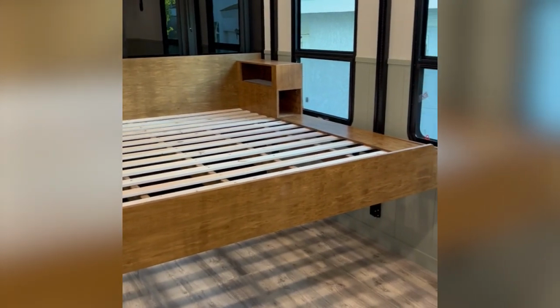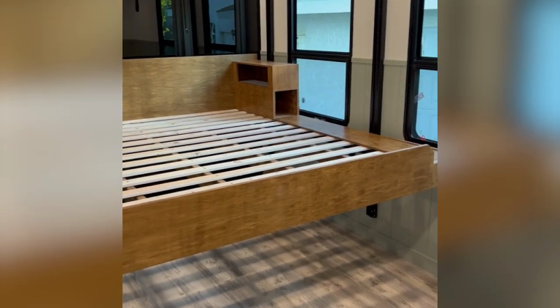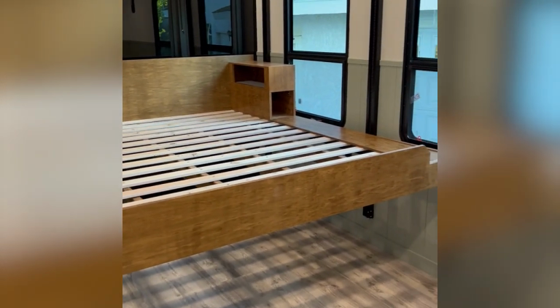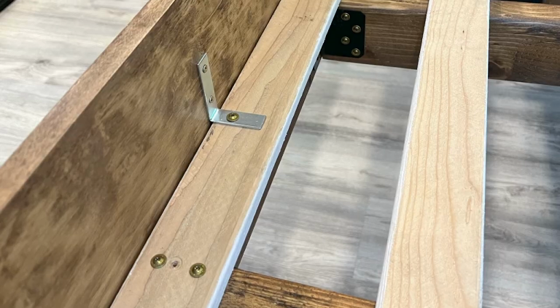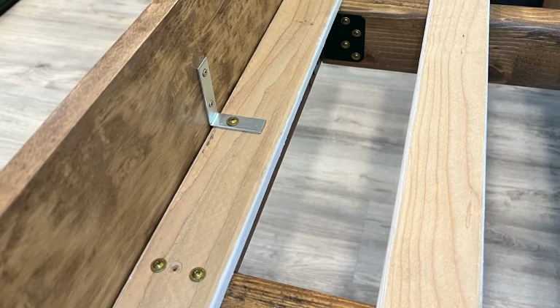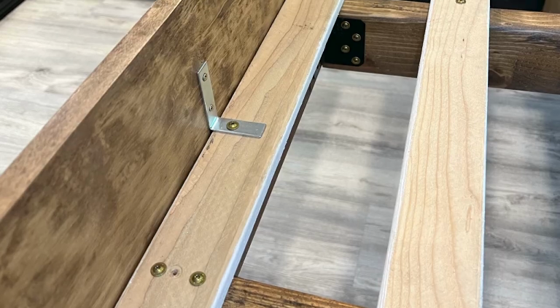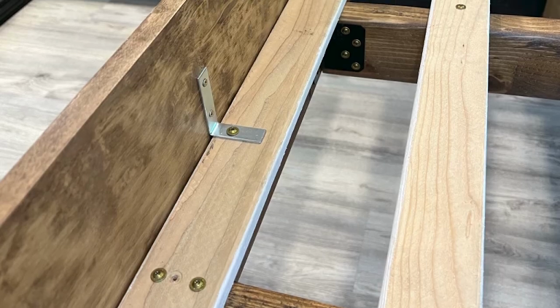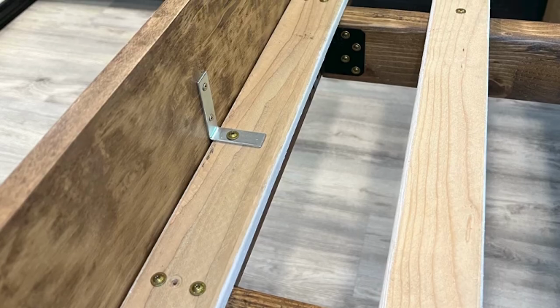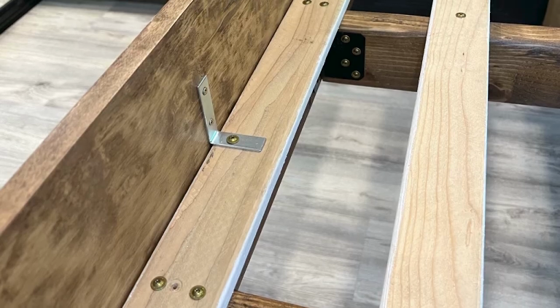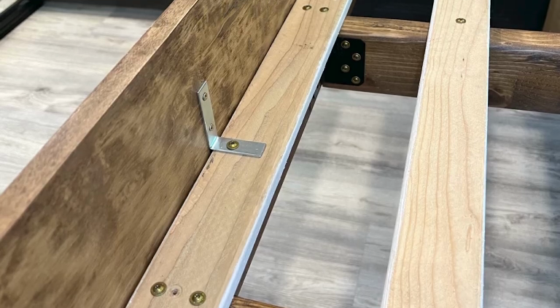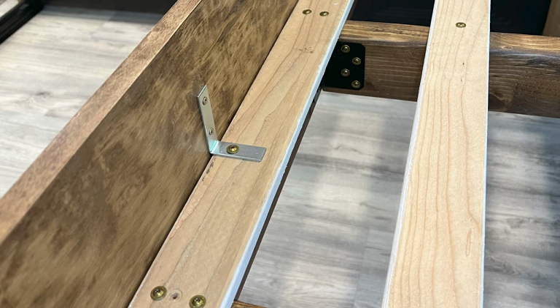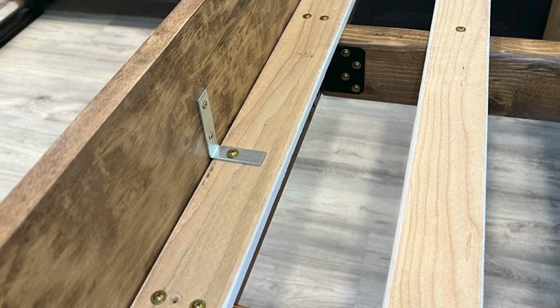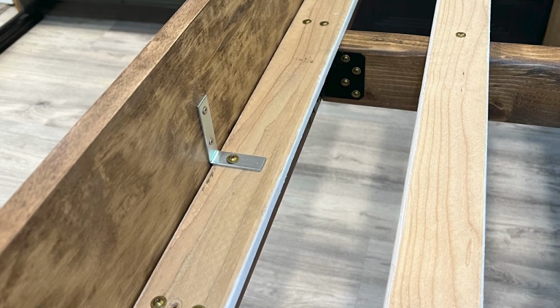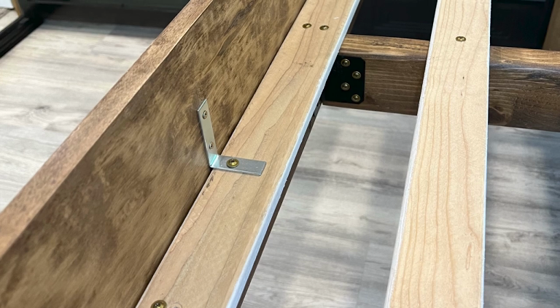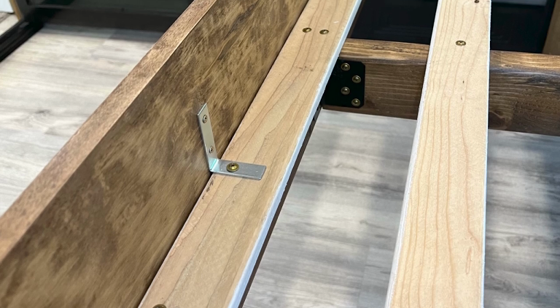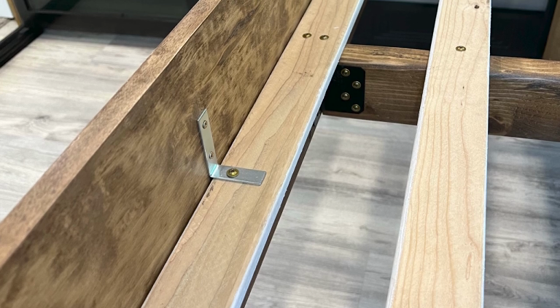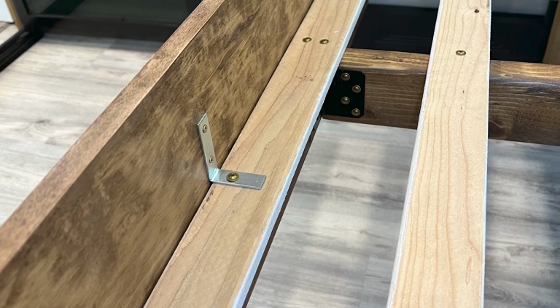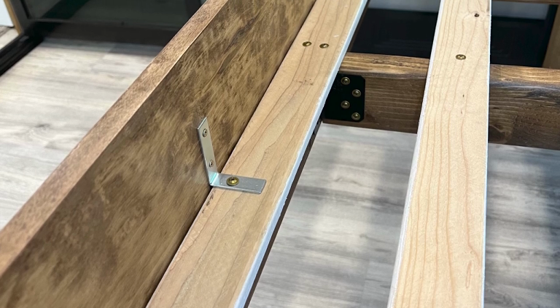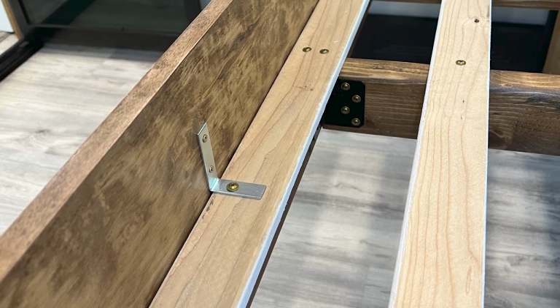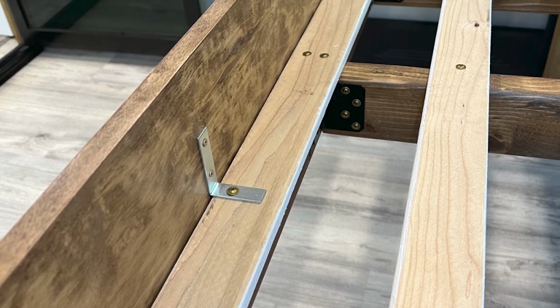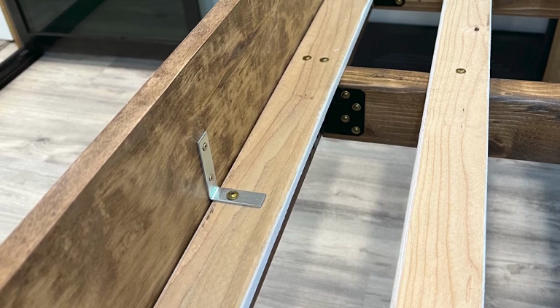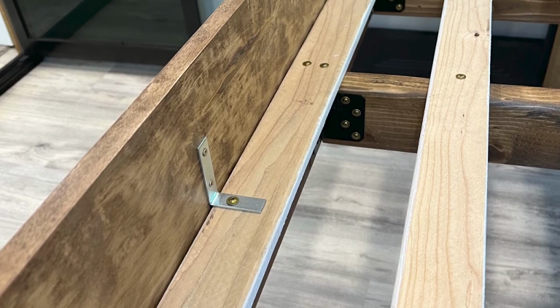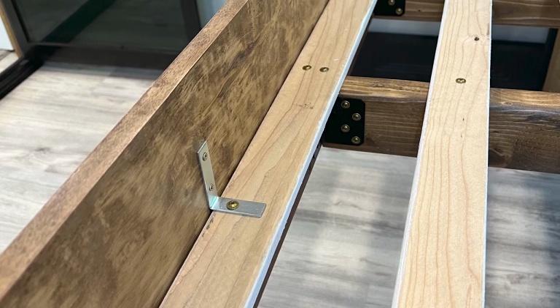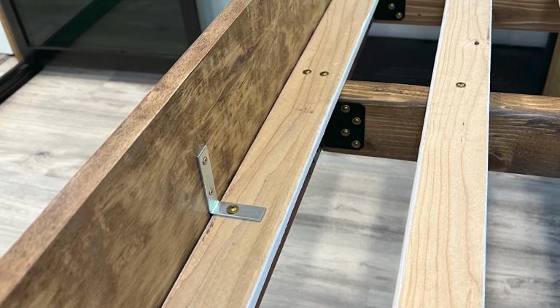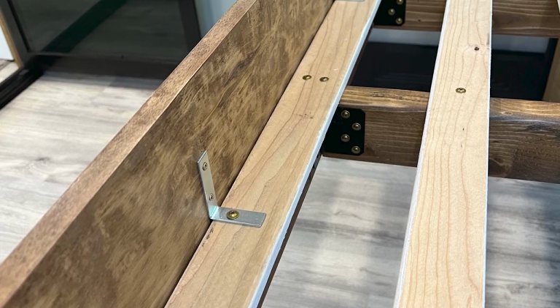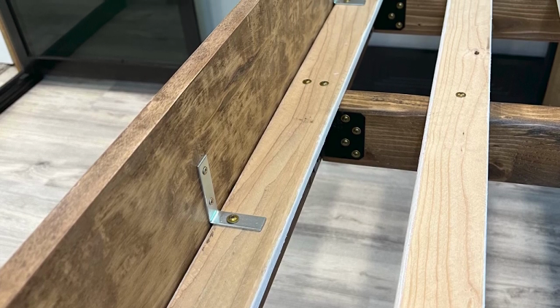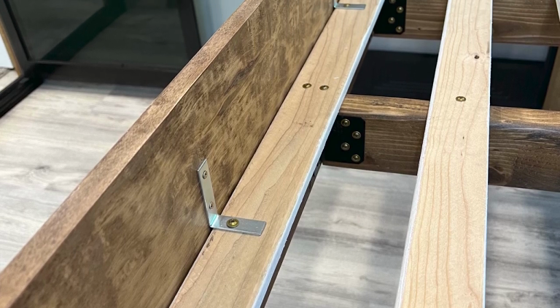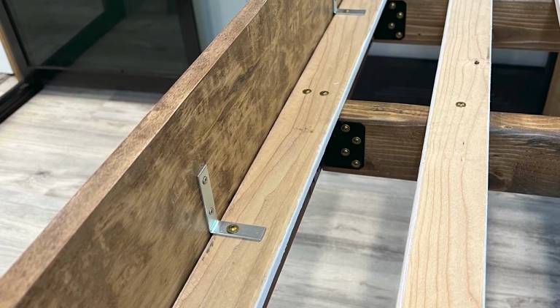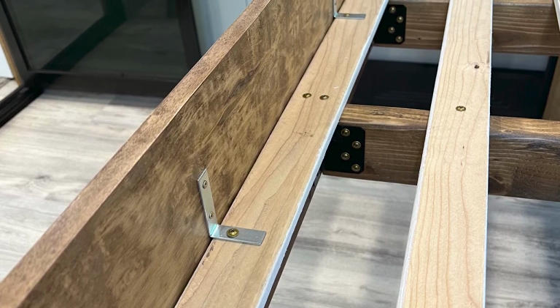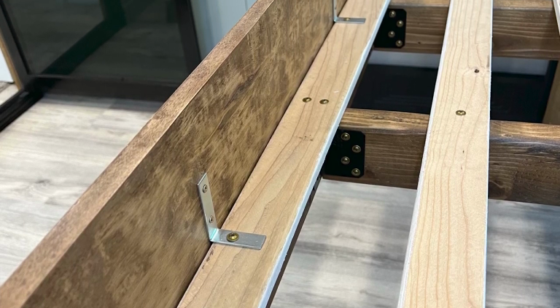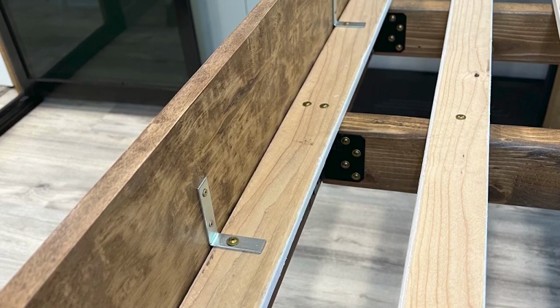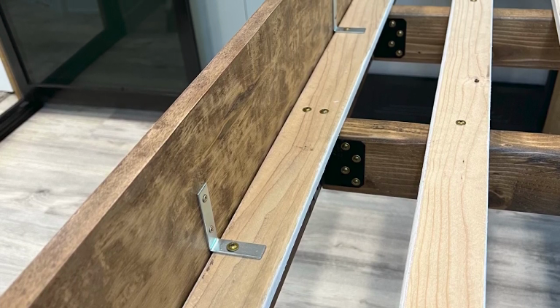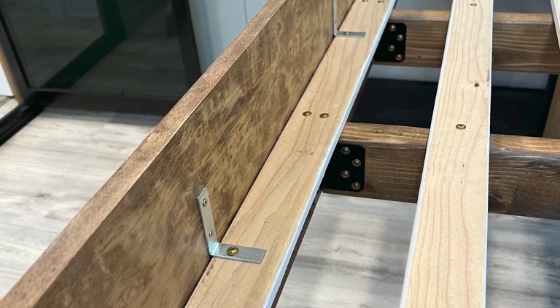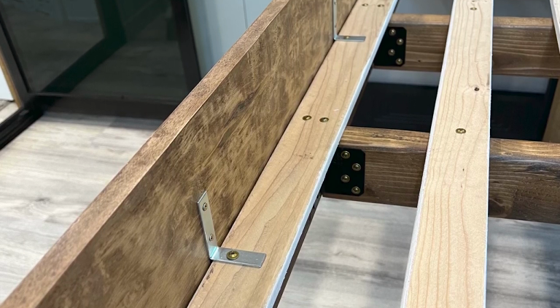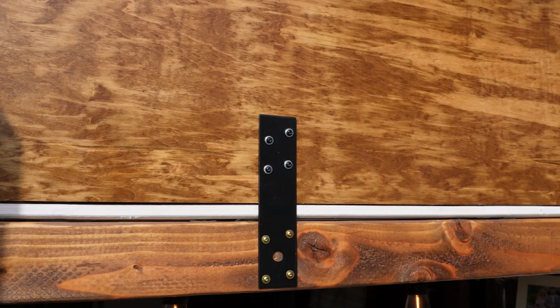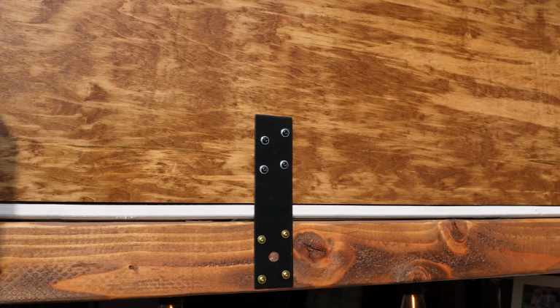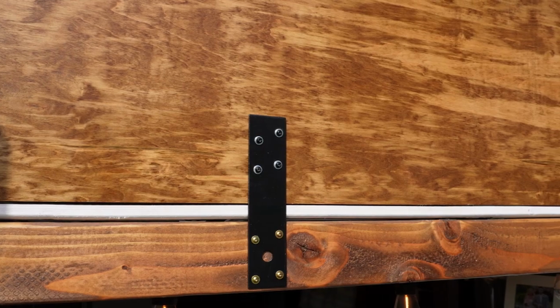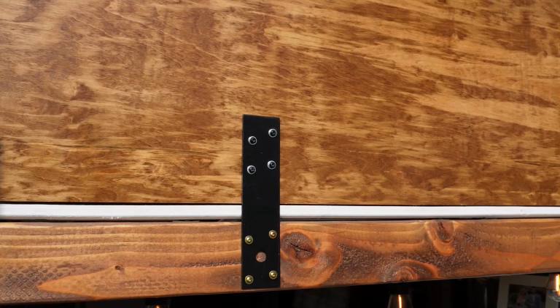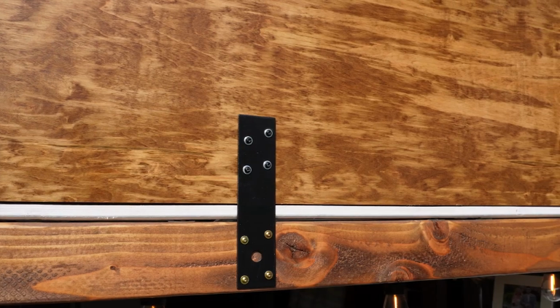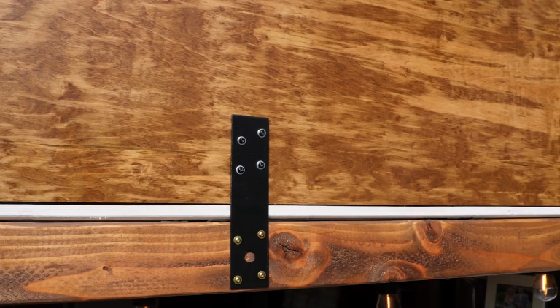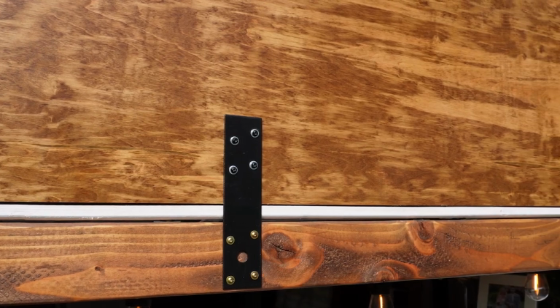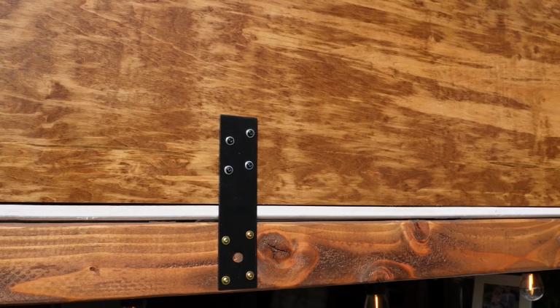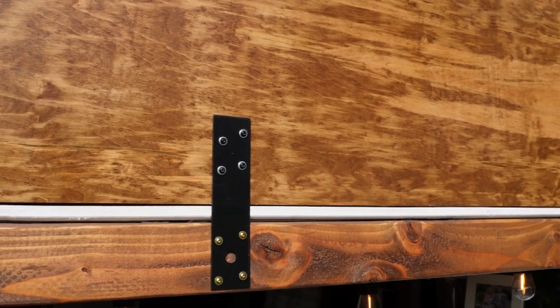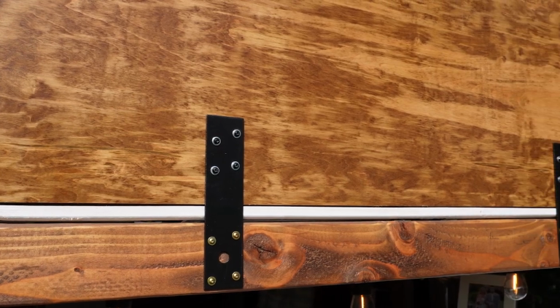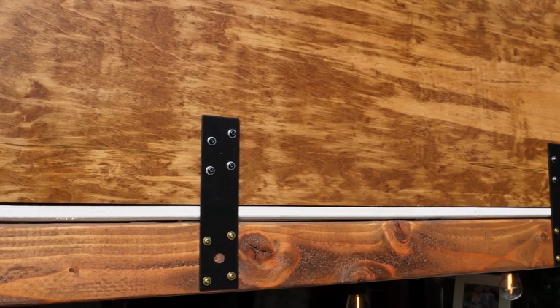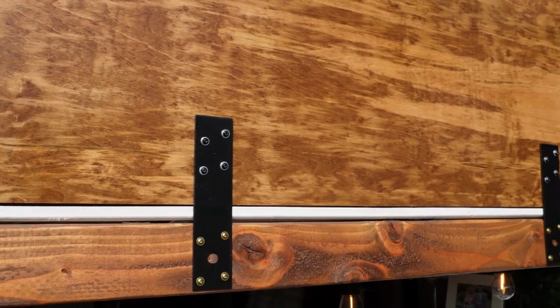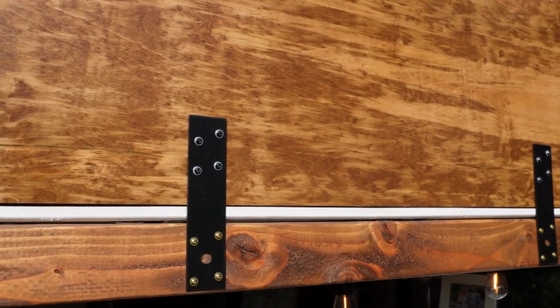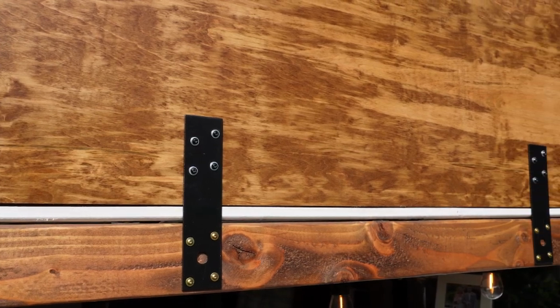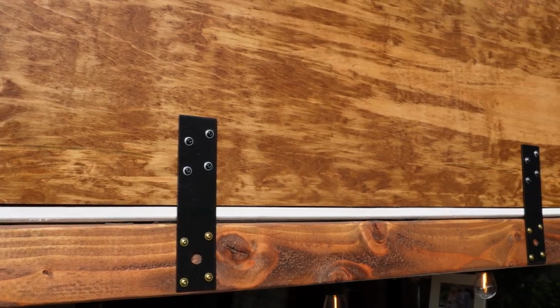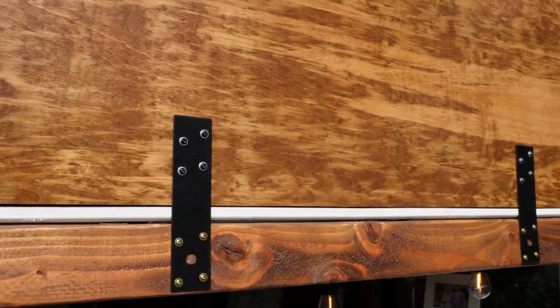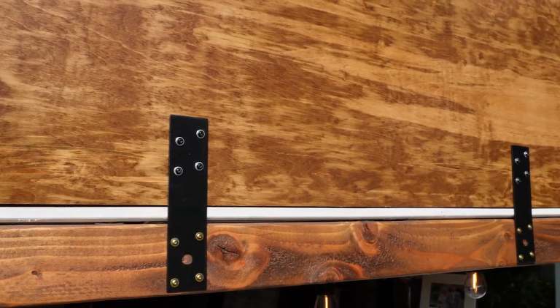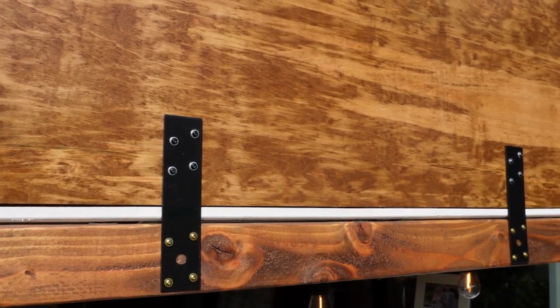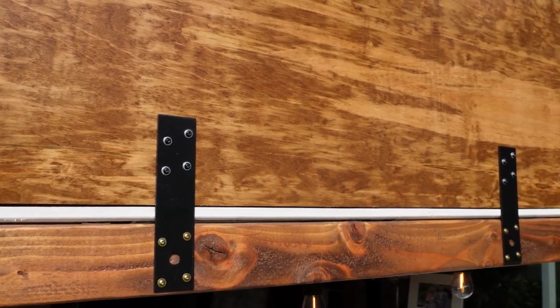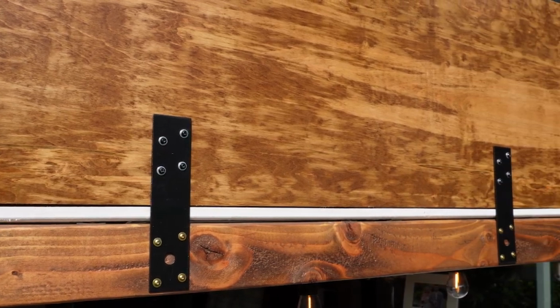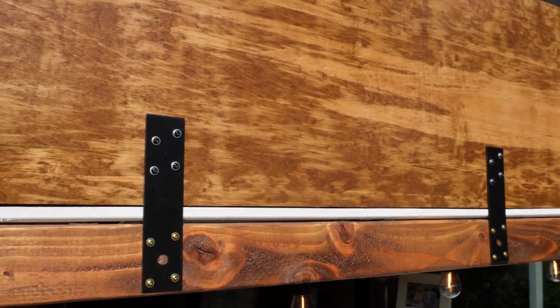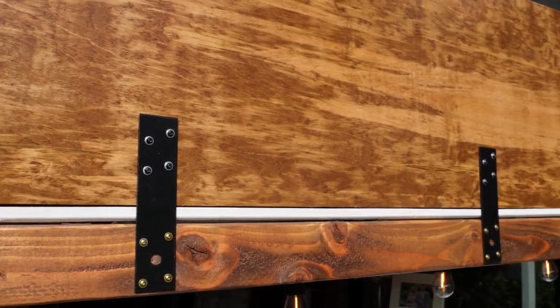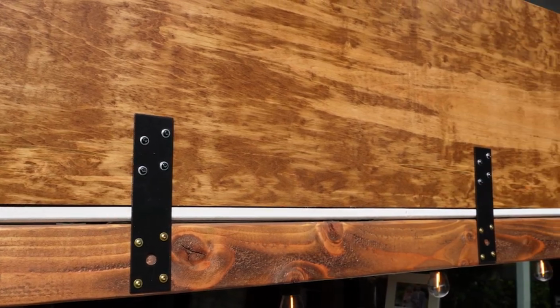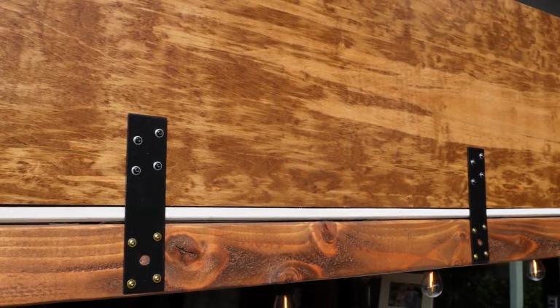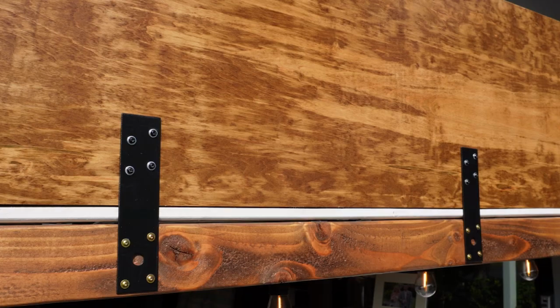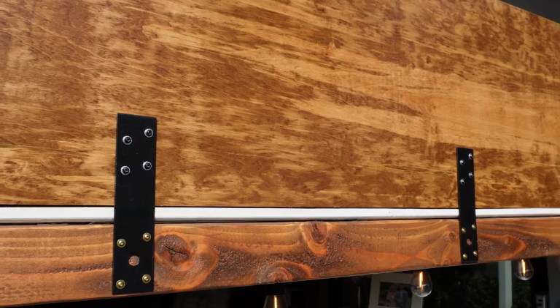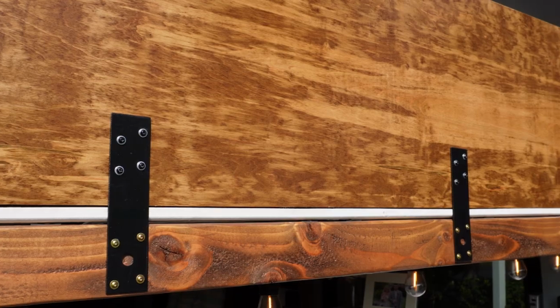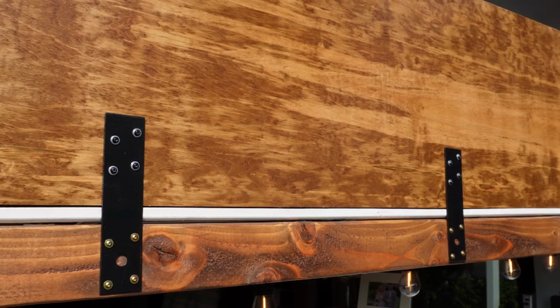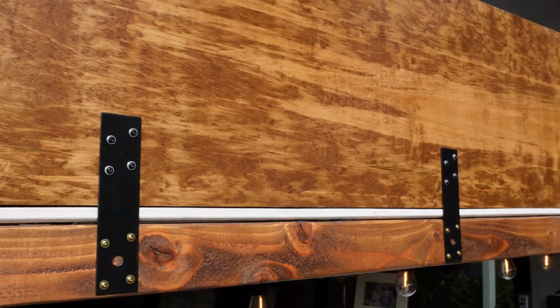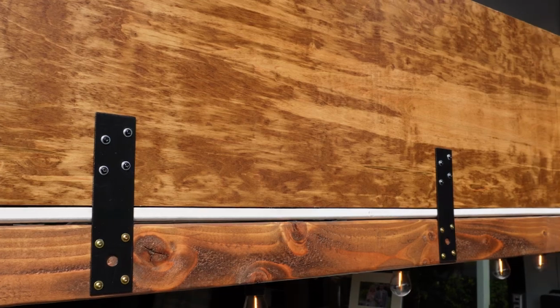The footboard is attached with L-brackets and the headboard is attached with metal strips that are screwed into the bed frame.